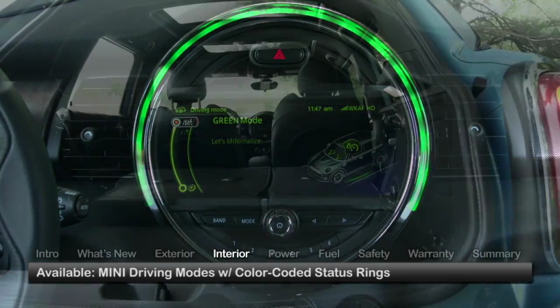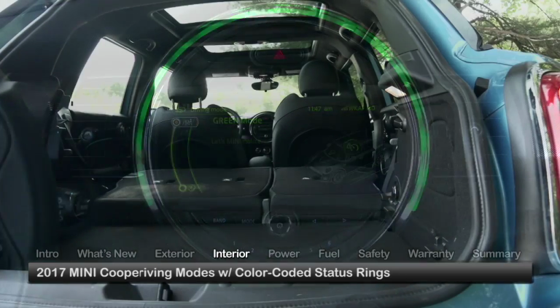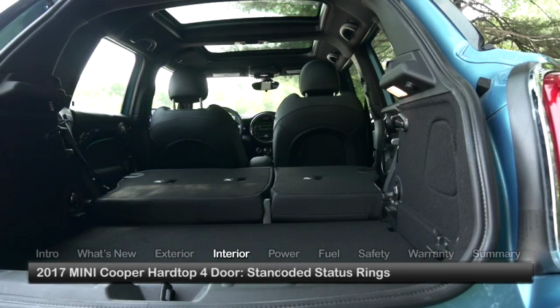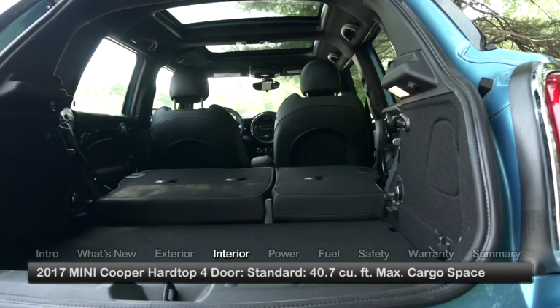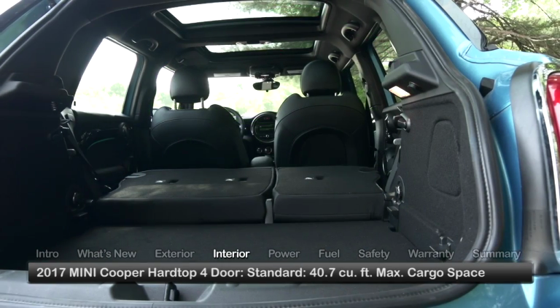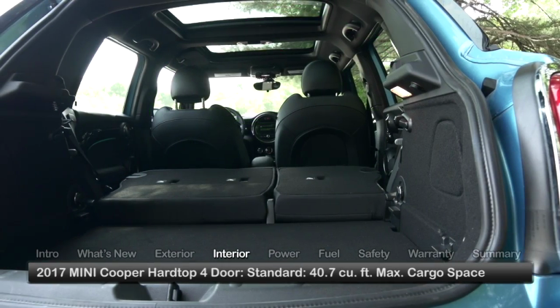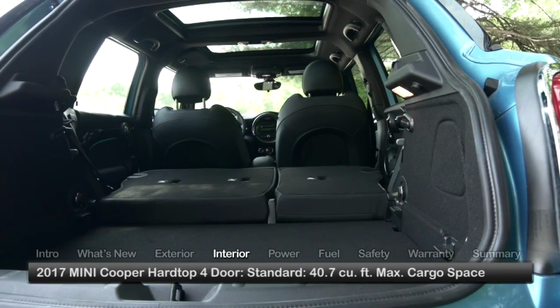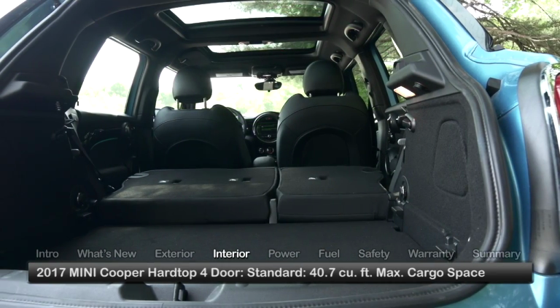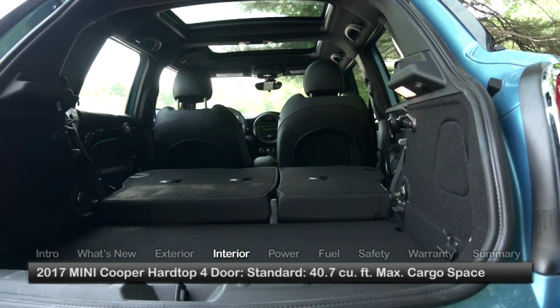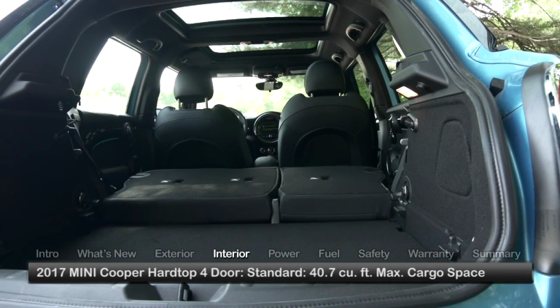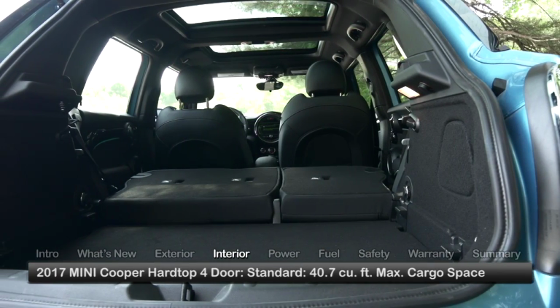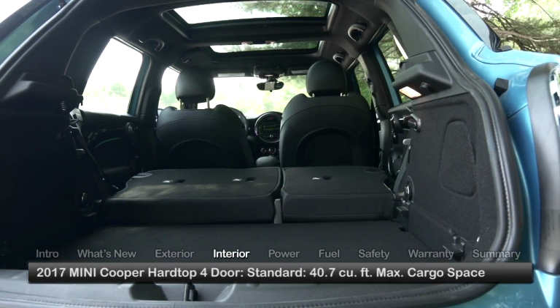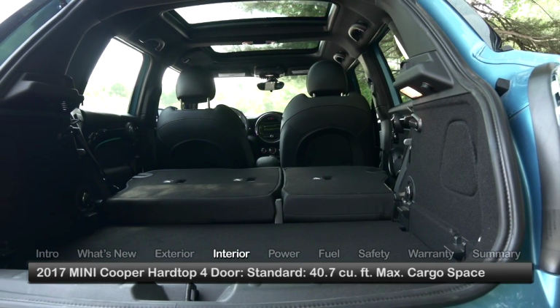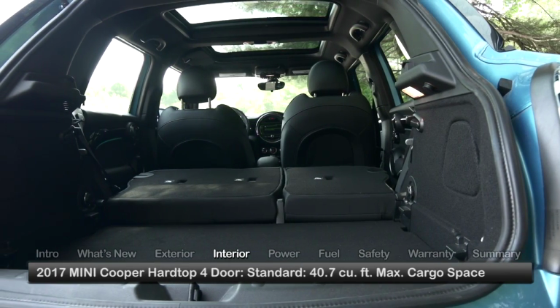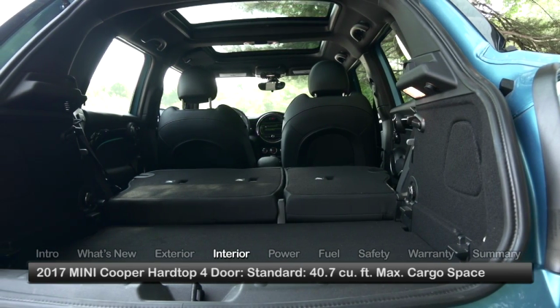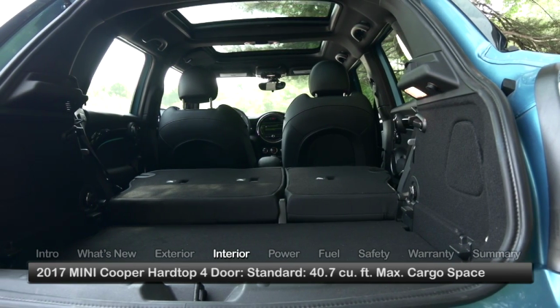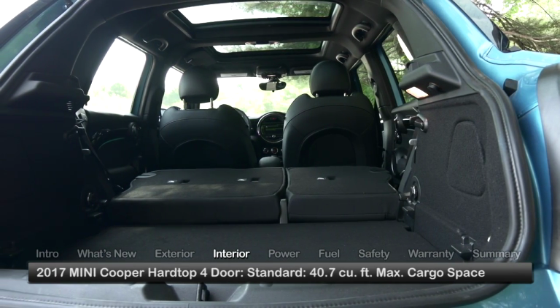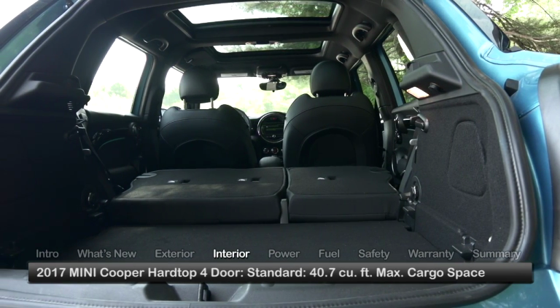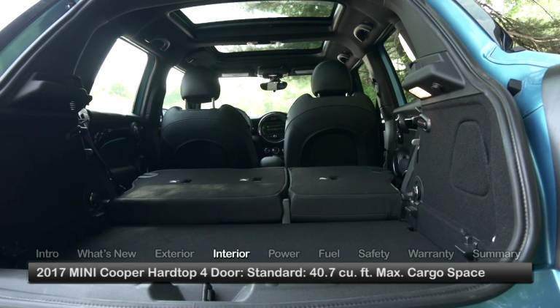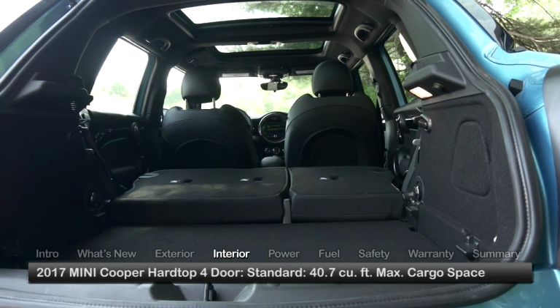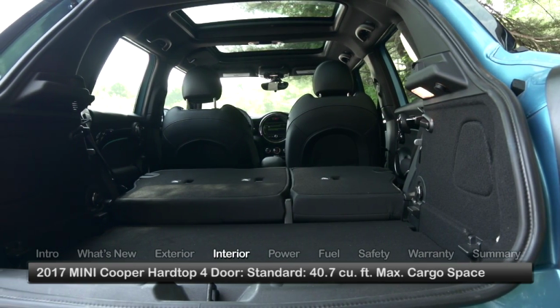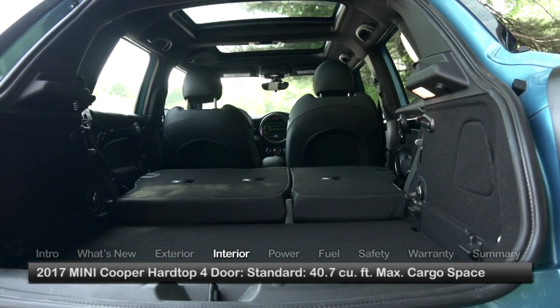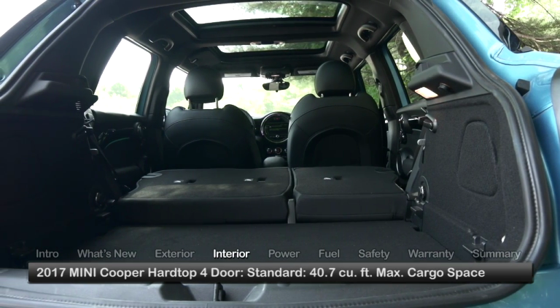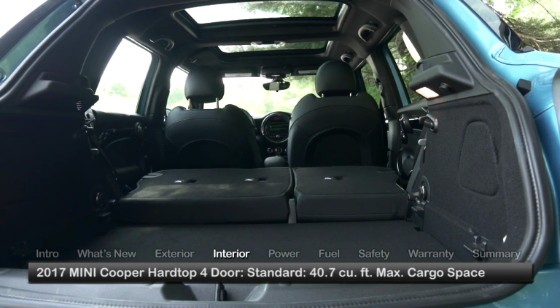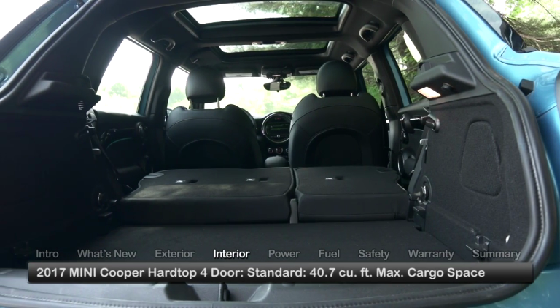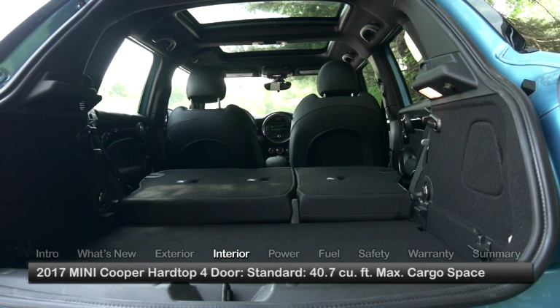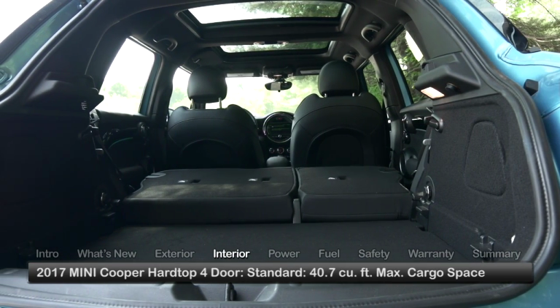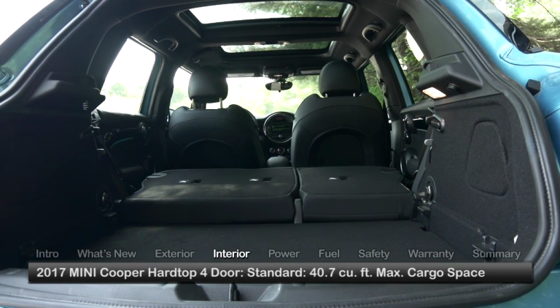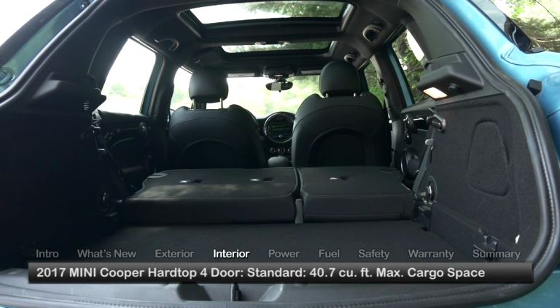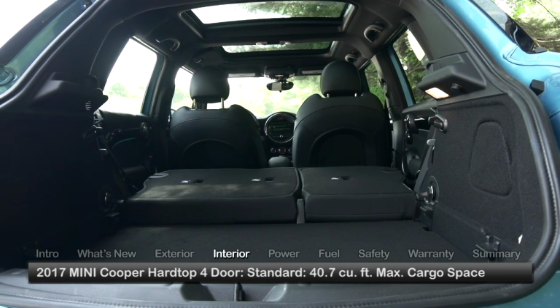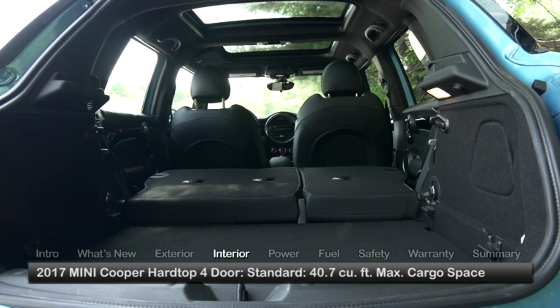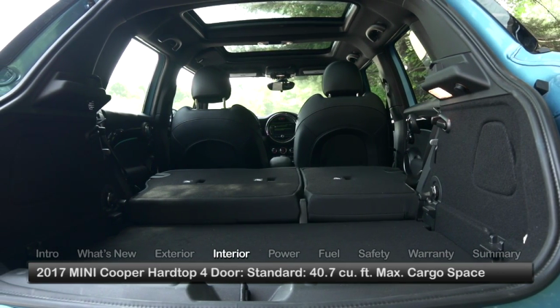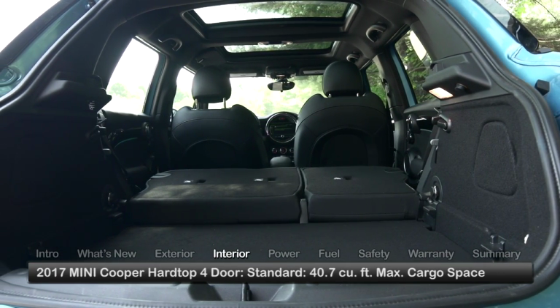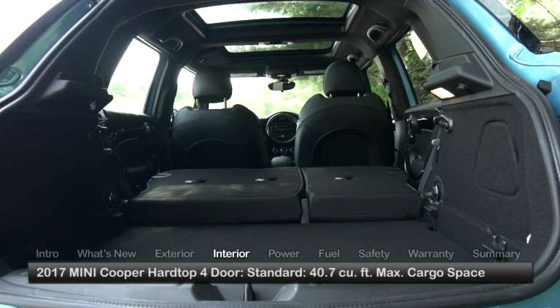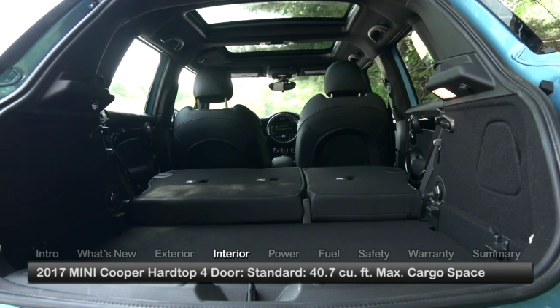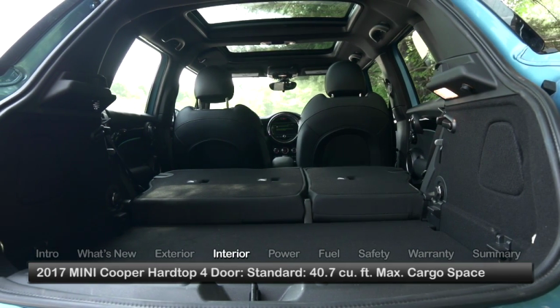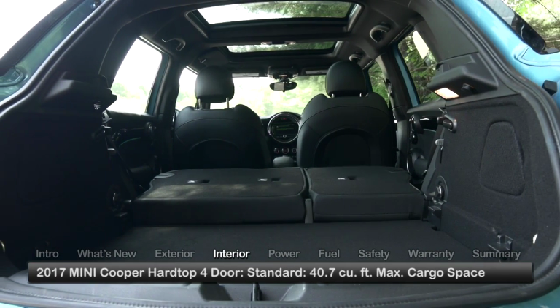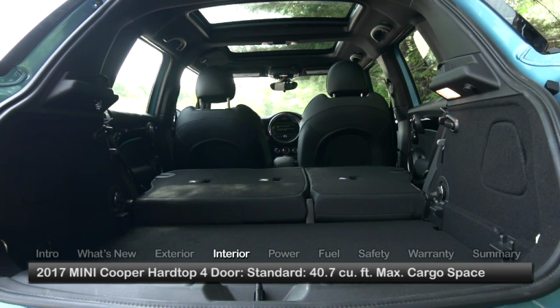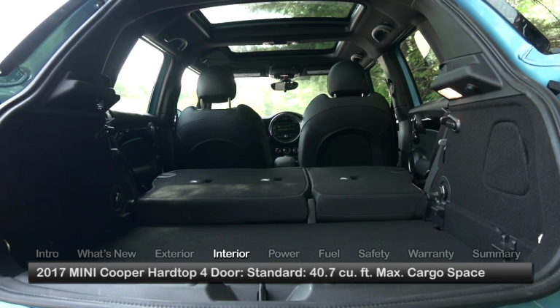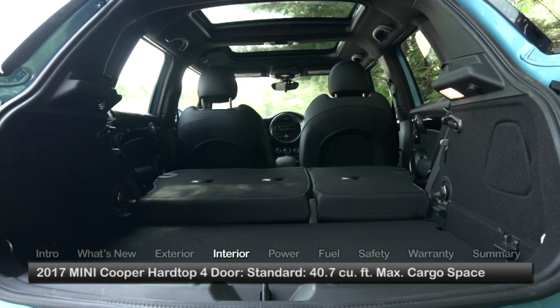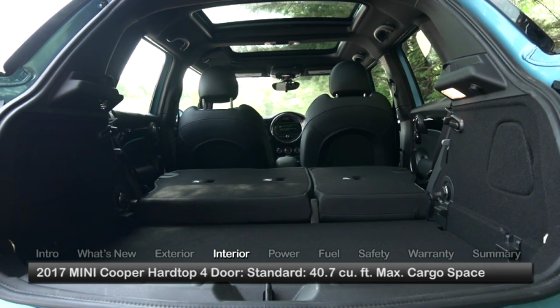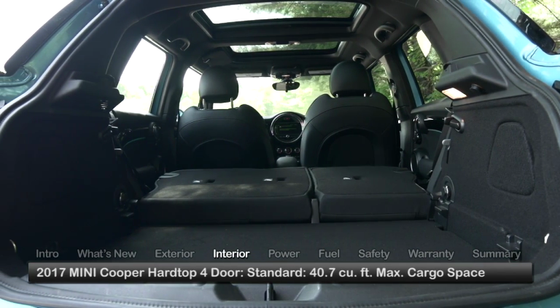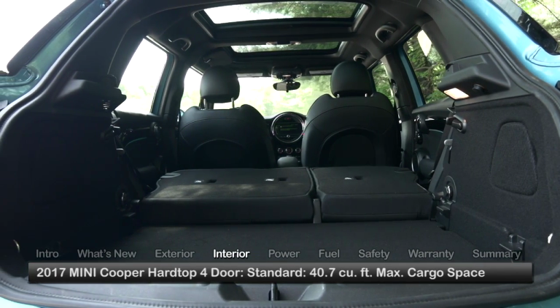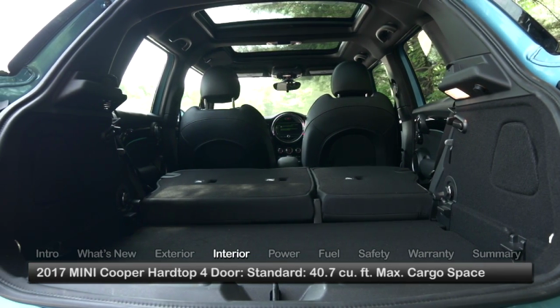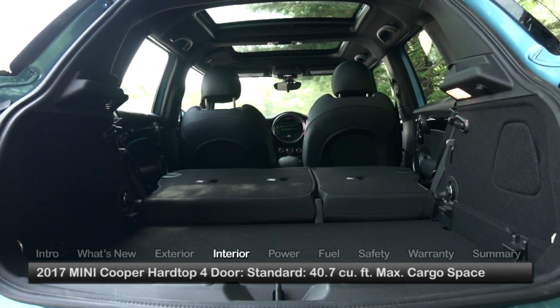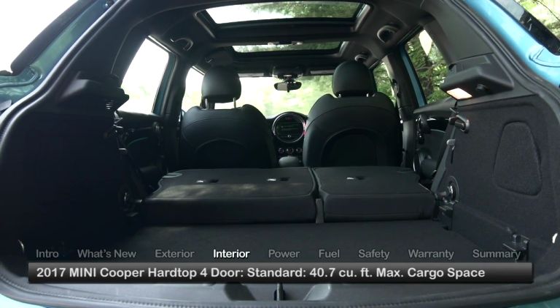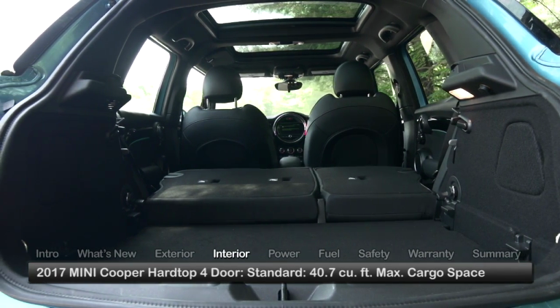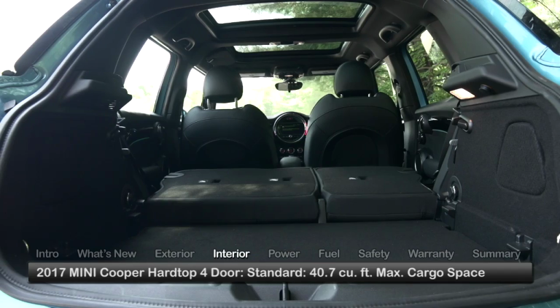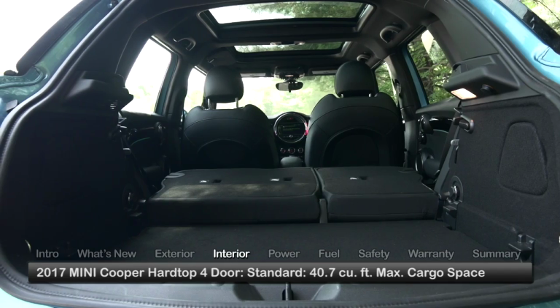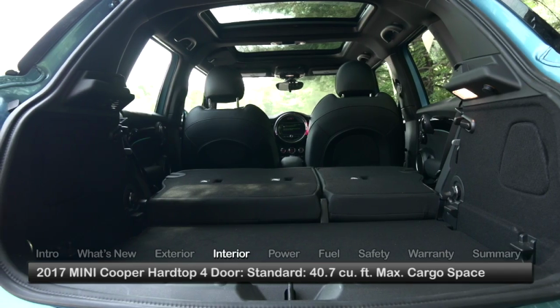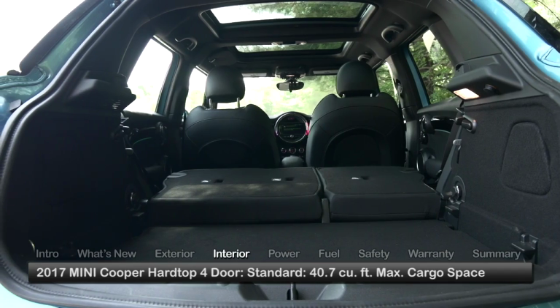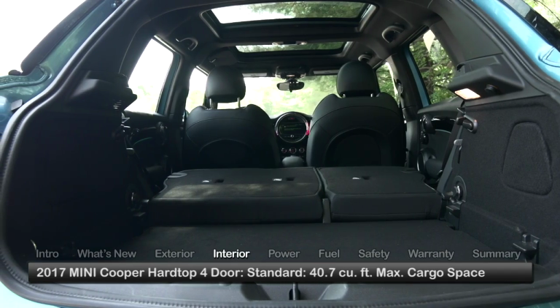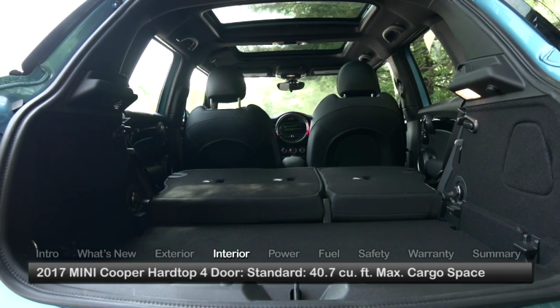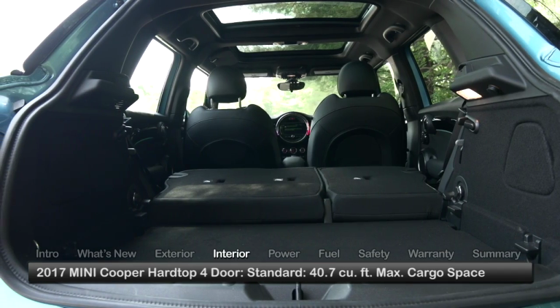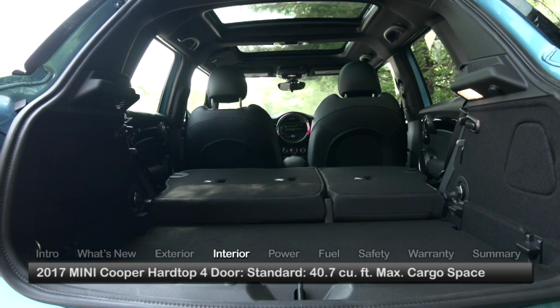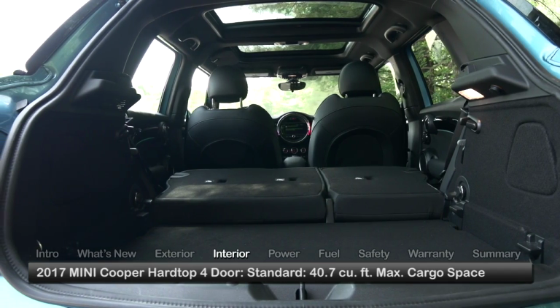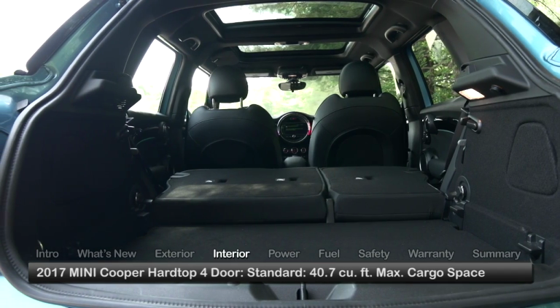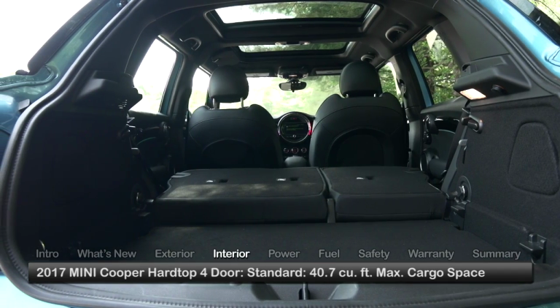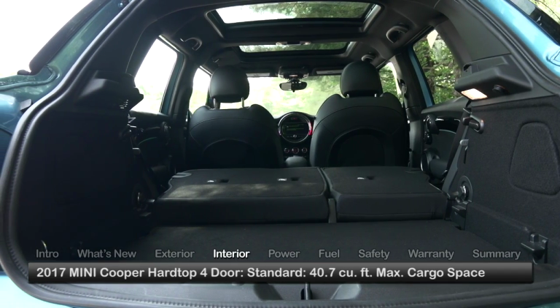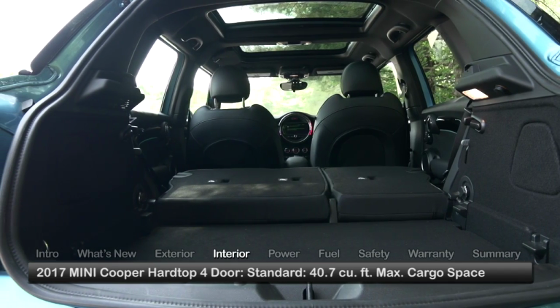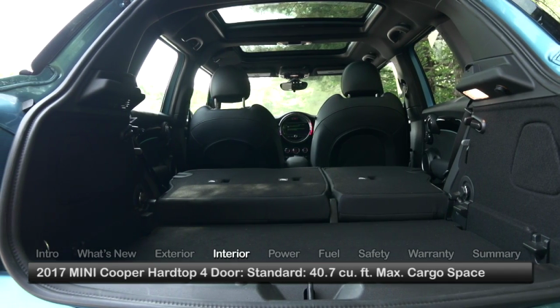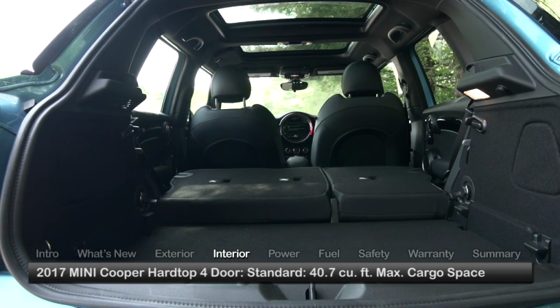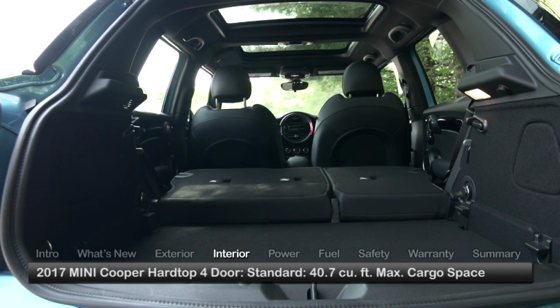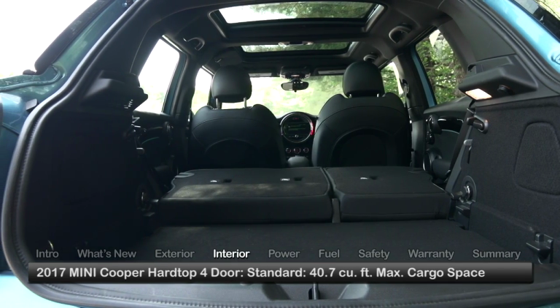The longer length of the 4-door body contributes to a more generous cargo-carrying capability of 40.7 cubic feet.